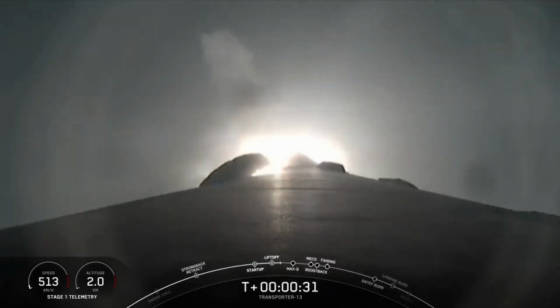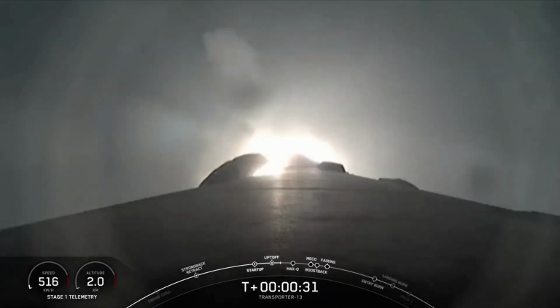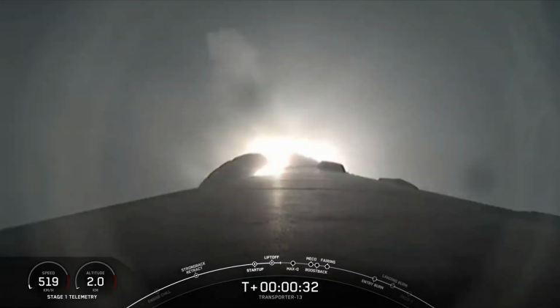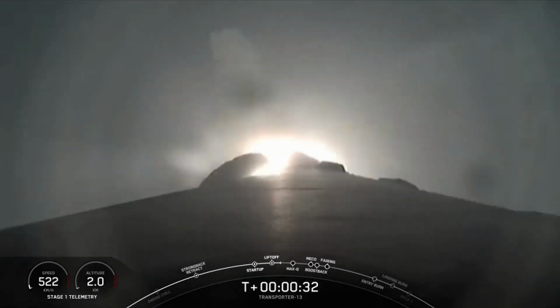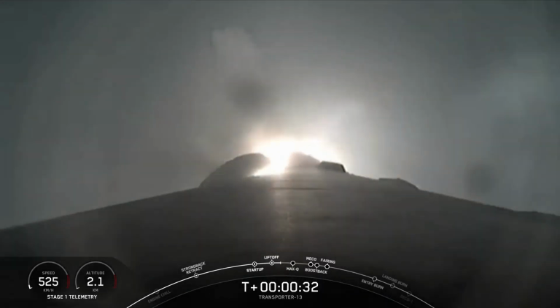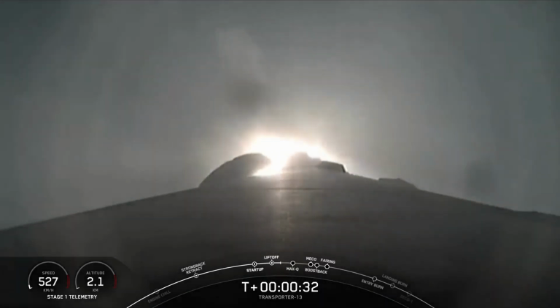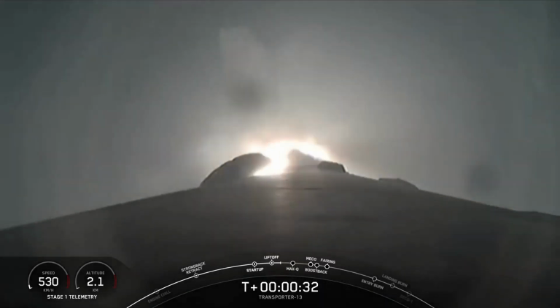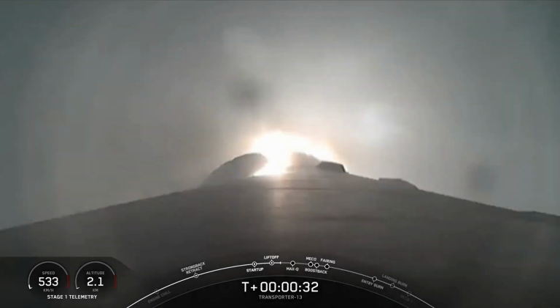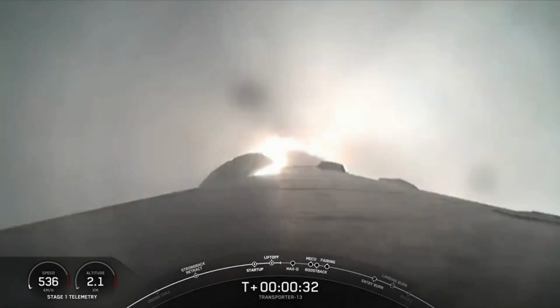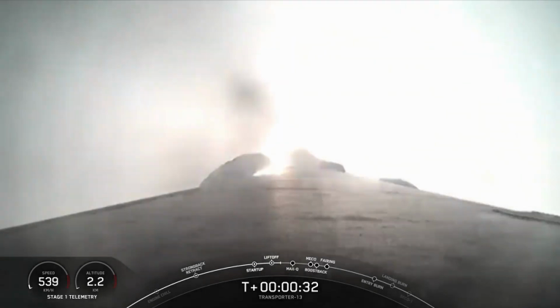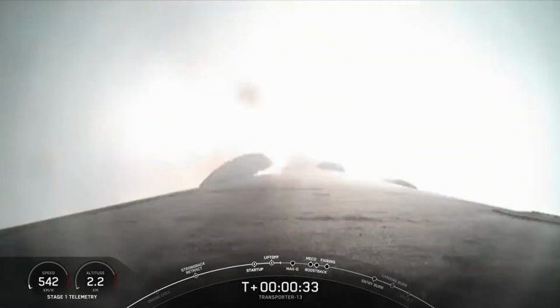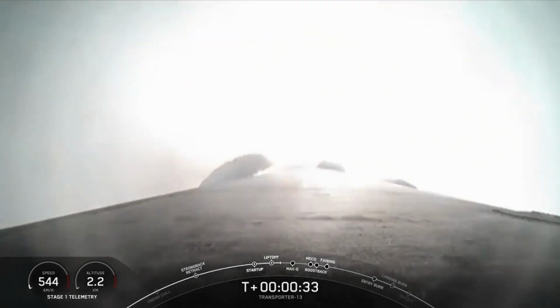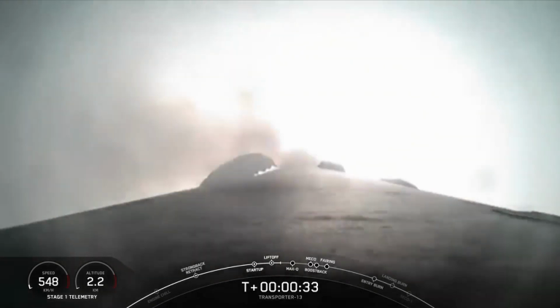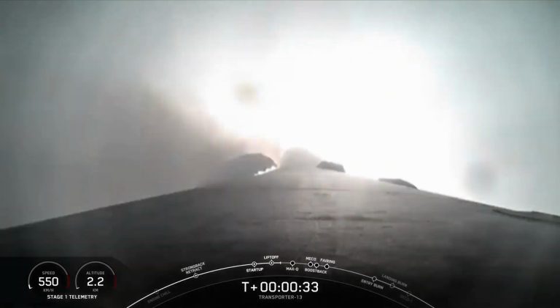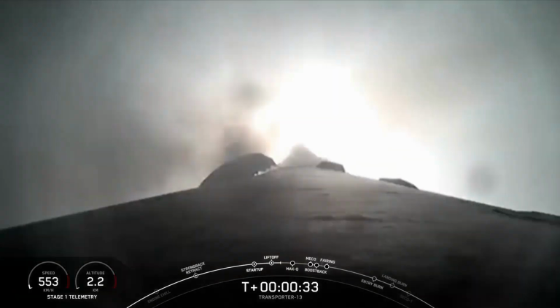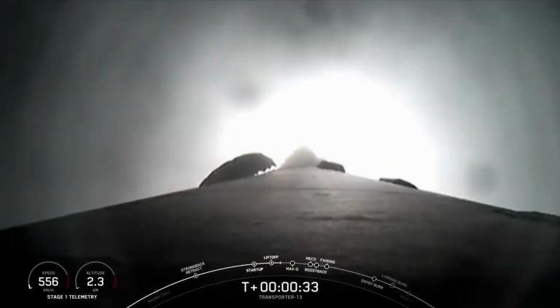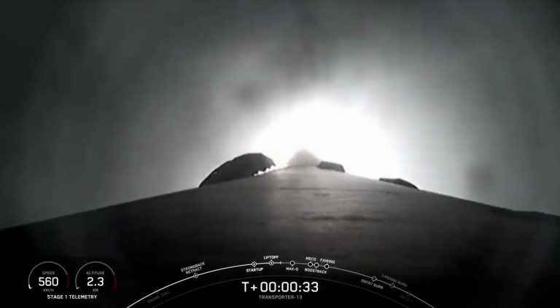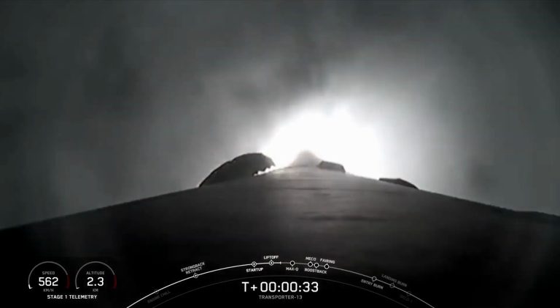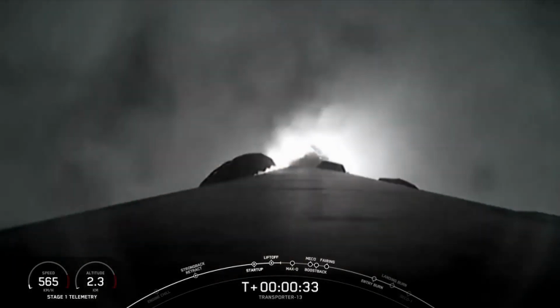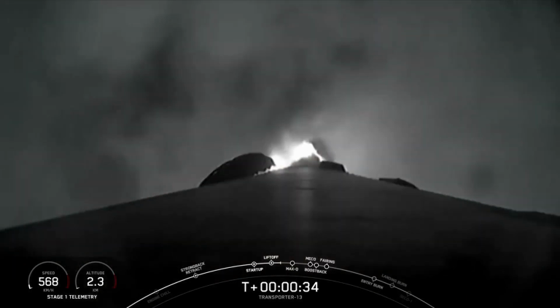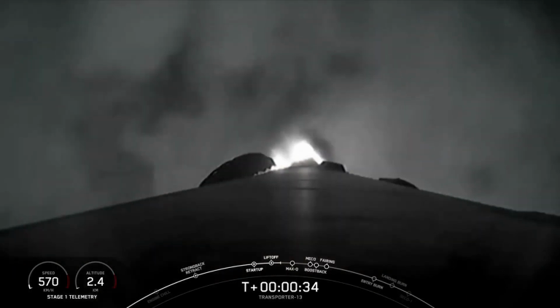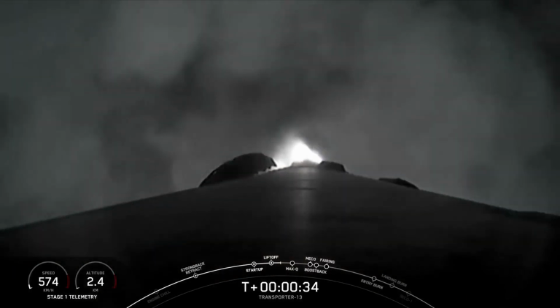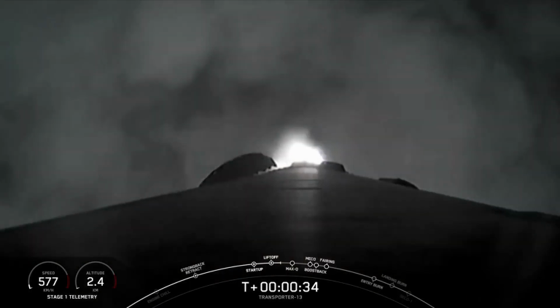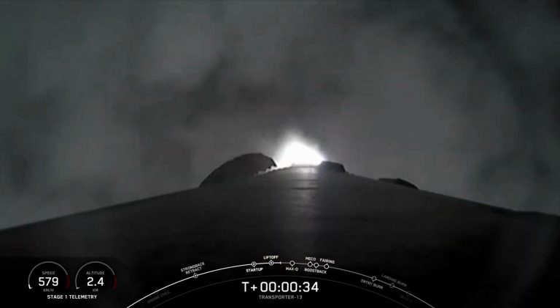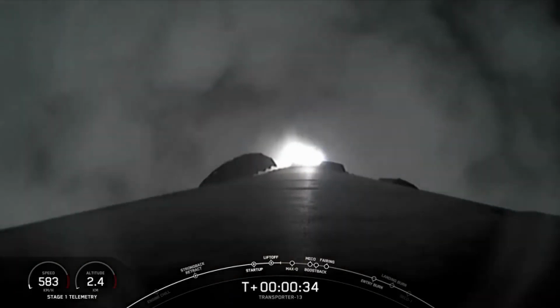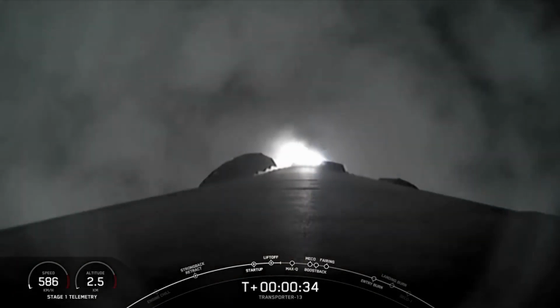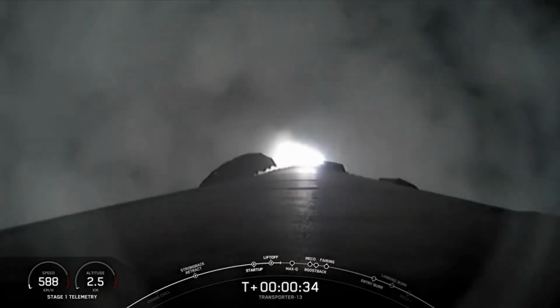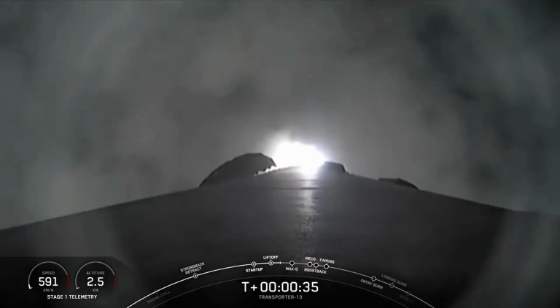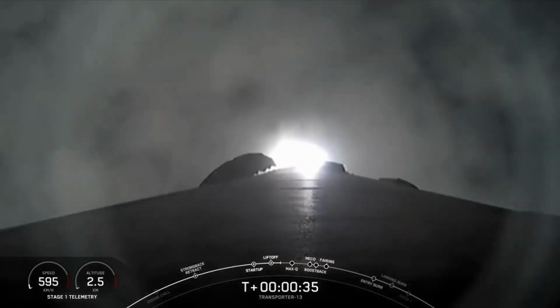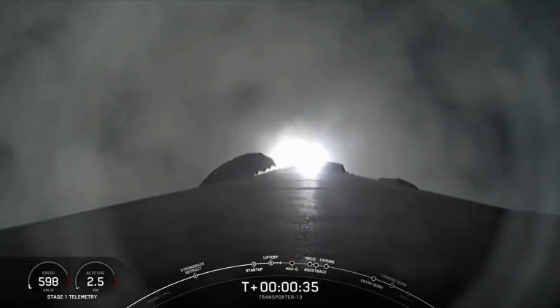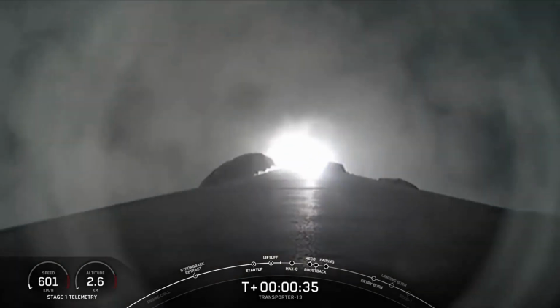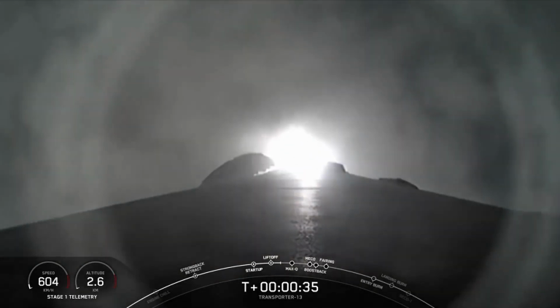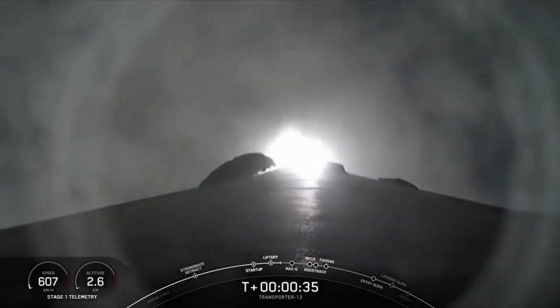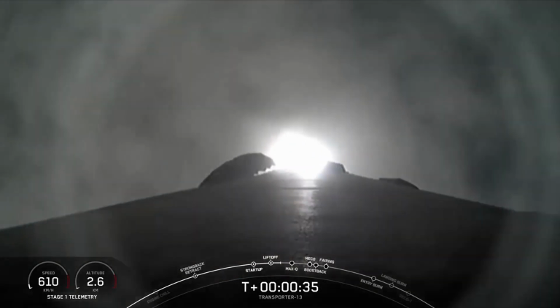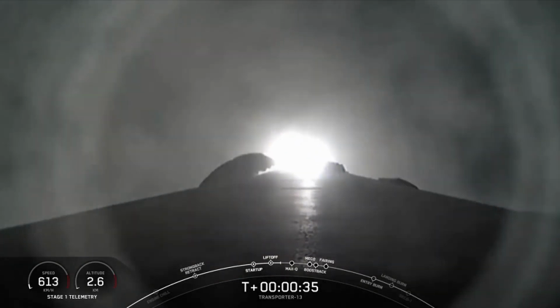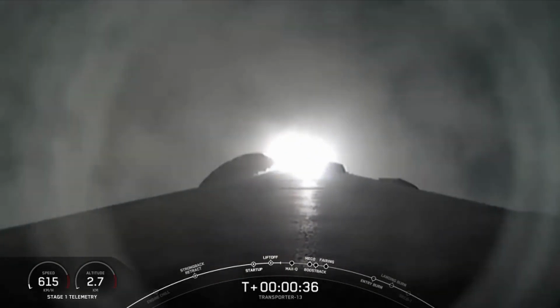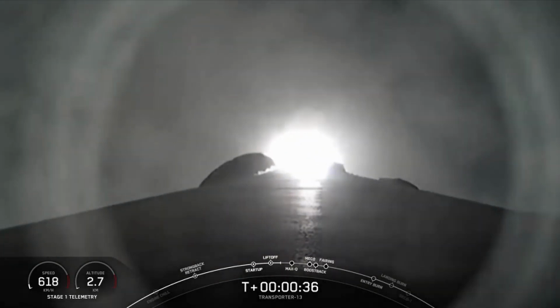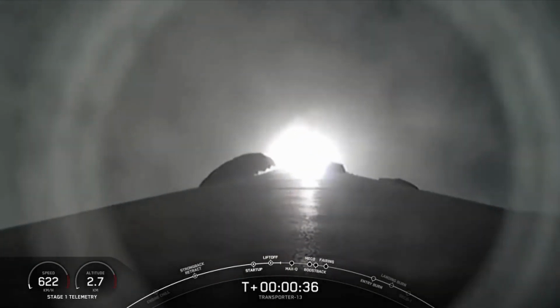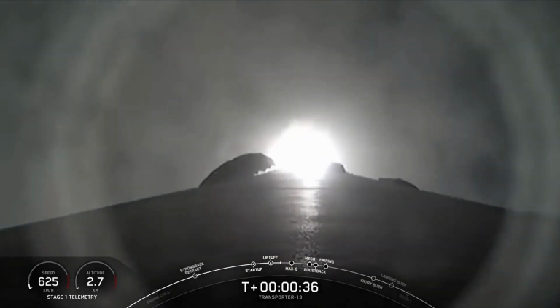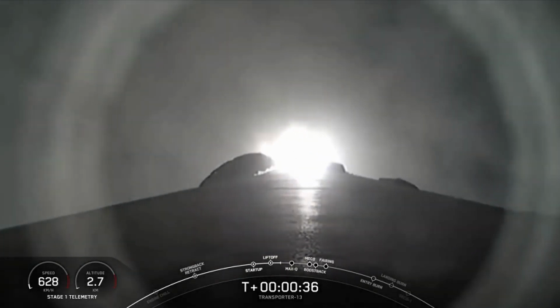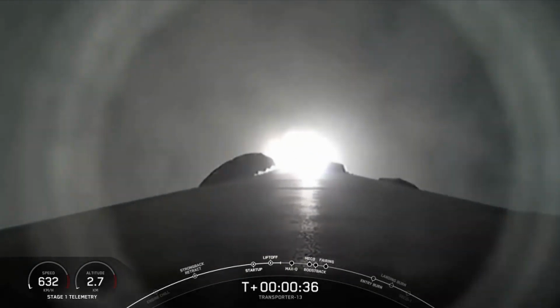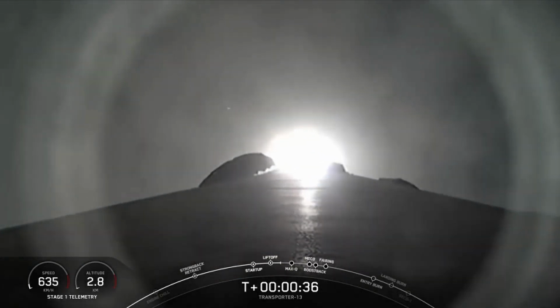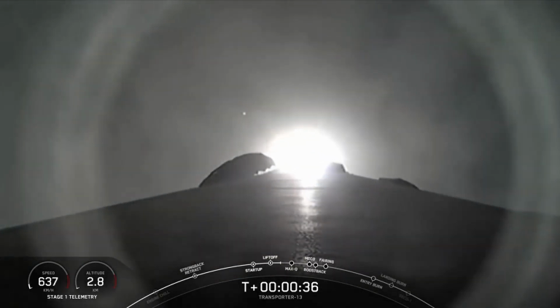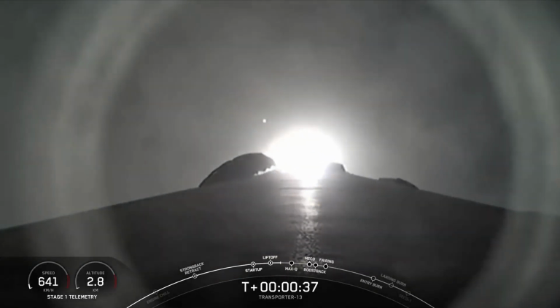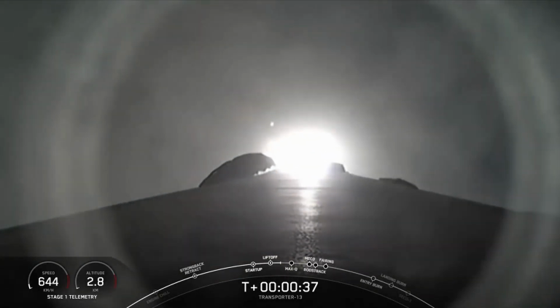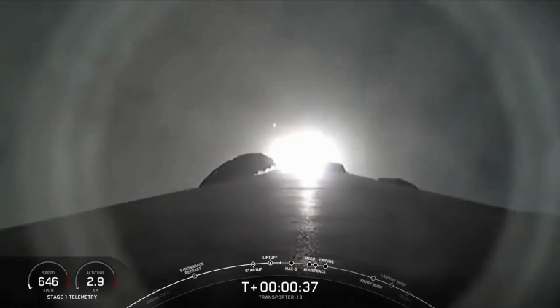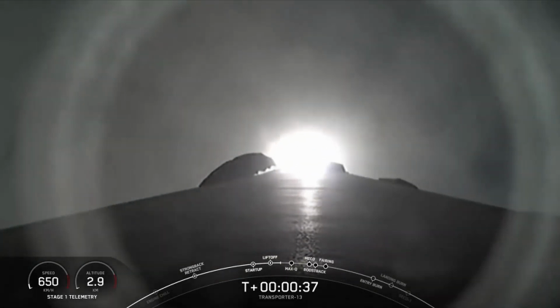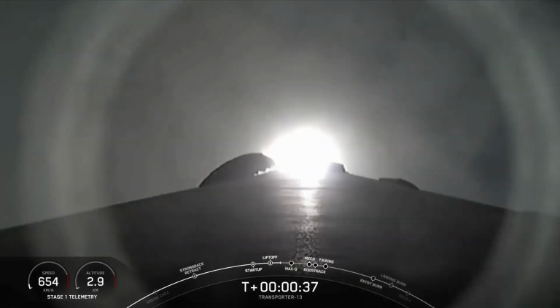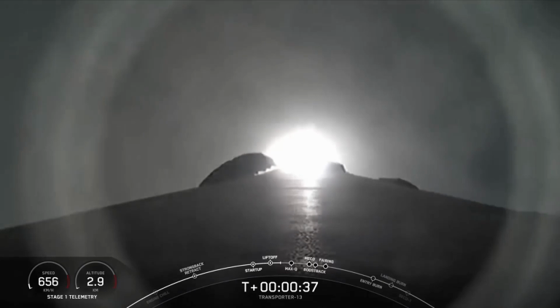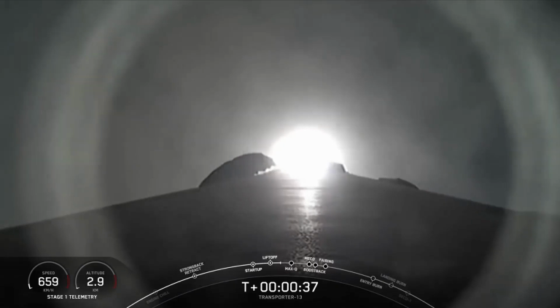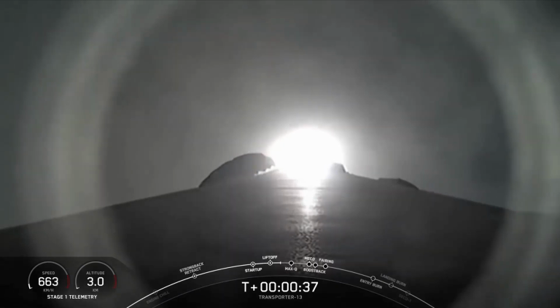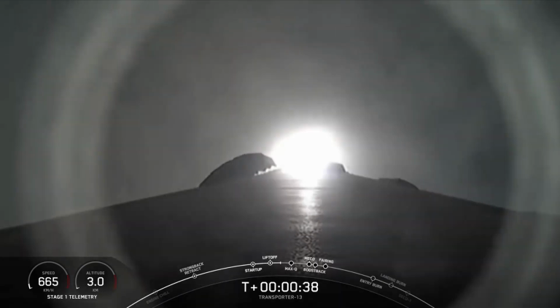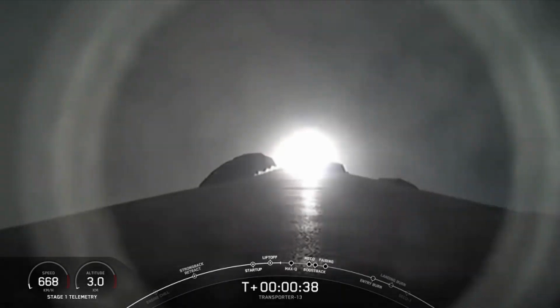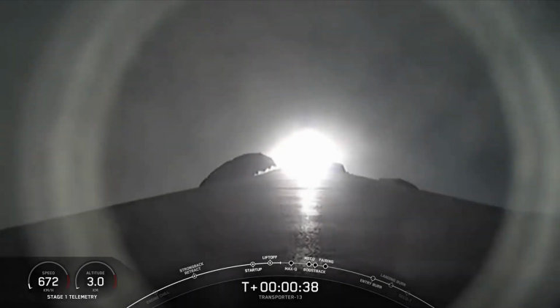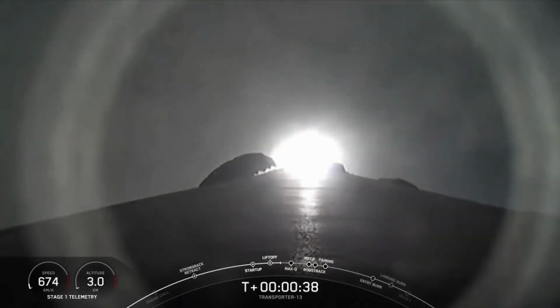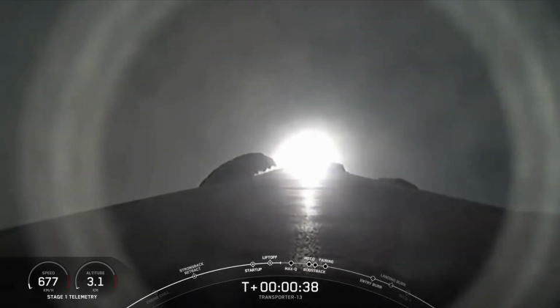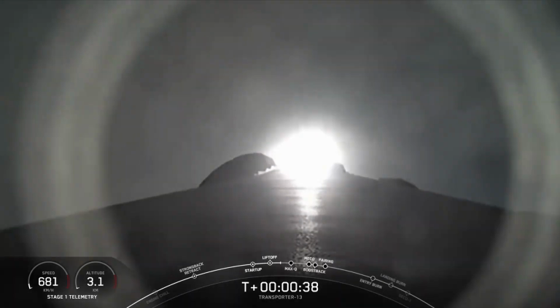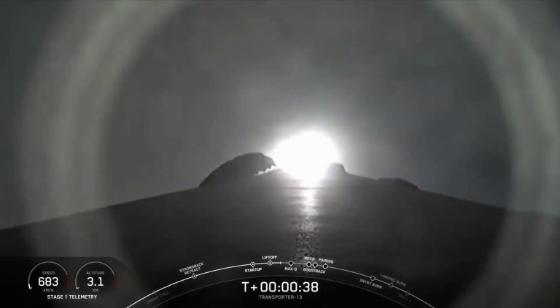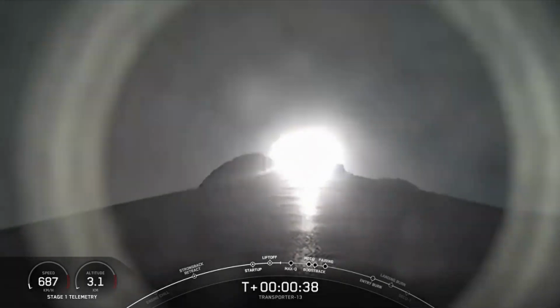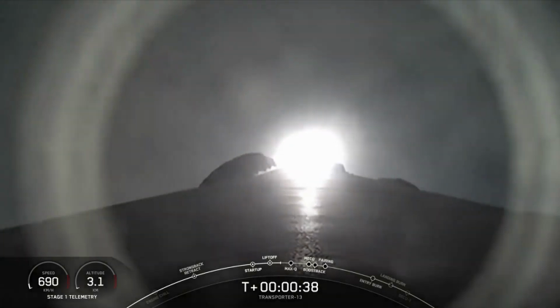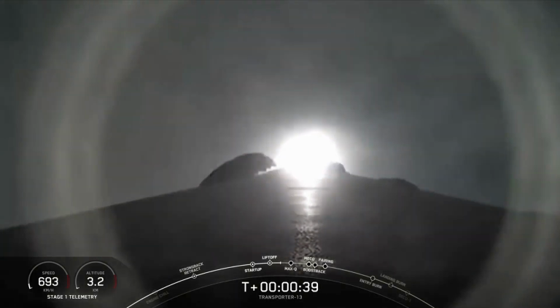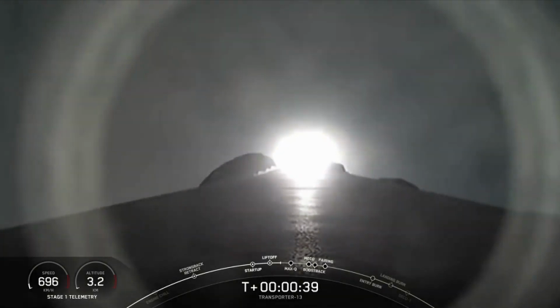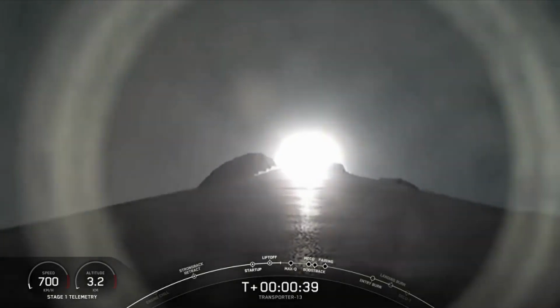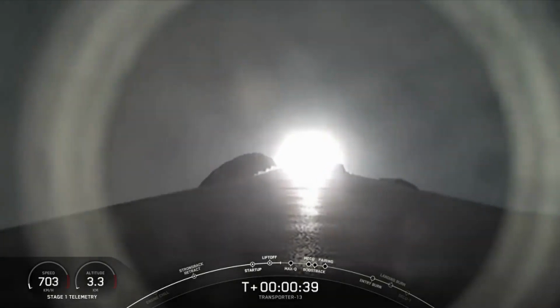At T plus 30 seconds into flight, Falcon 9 has successfully cleared the tower and lifted off from Space Launch Complex 4 East at Vandenberg Space Force Base in California.